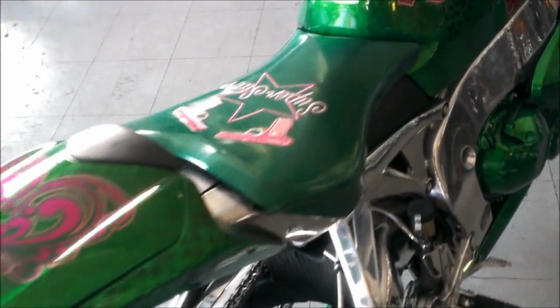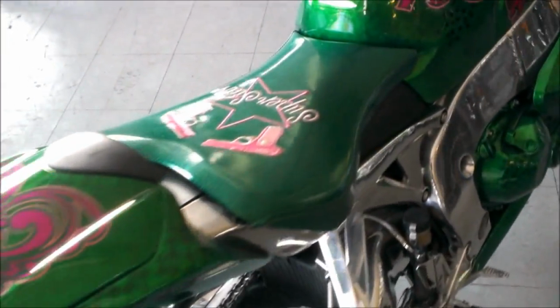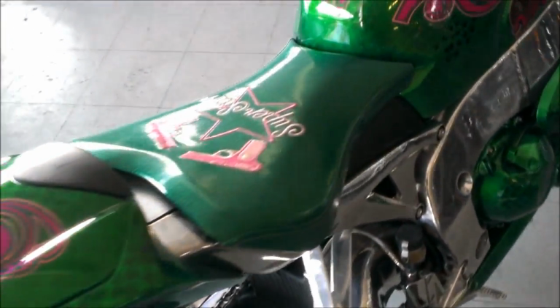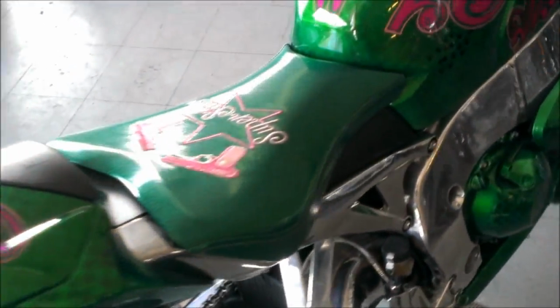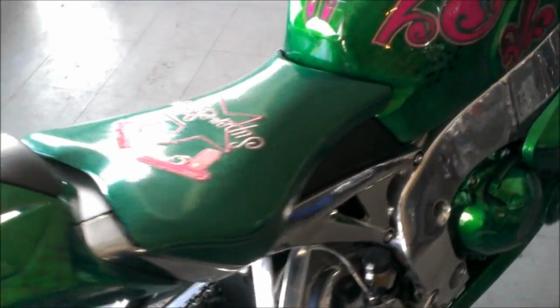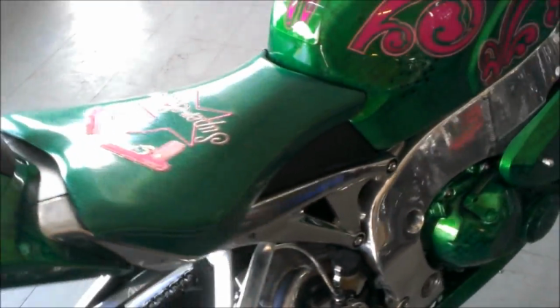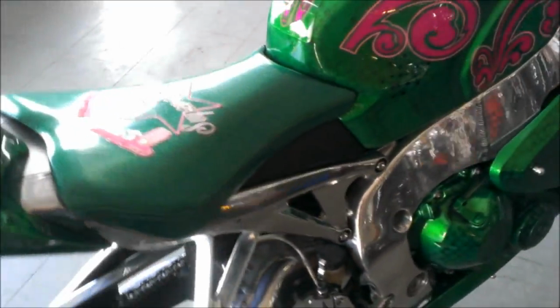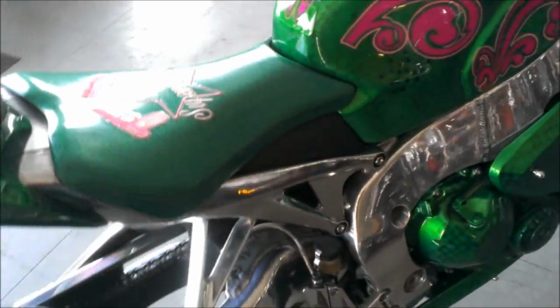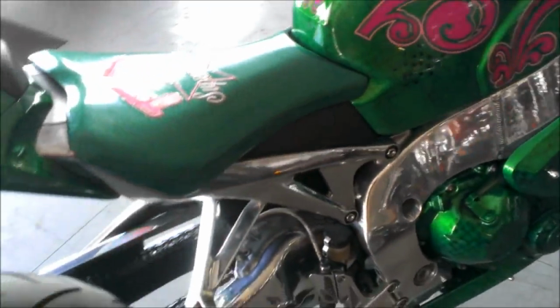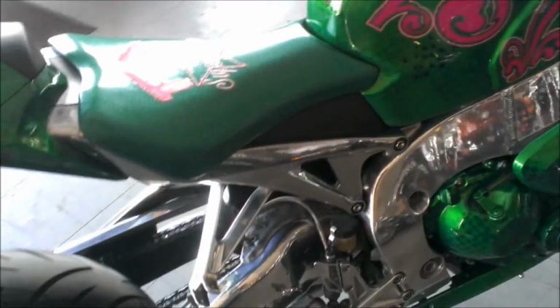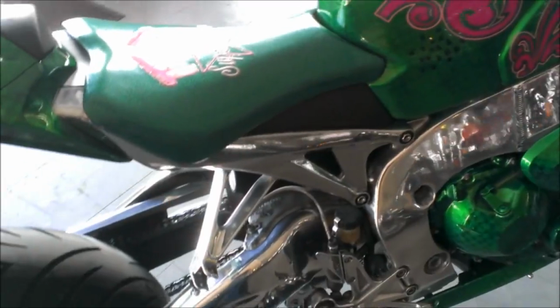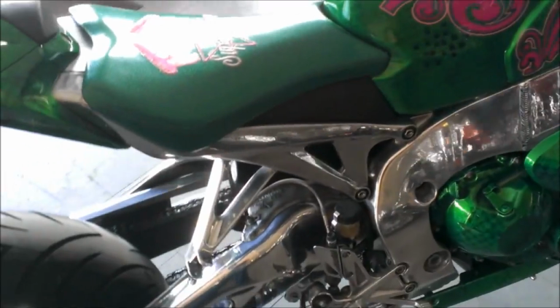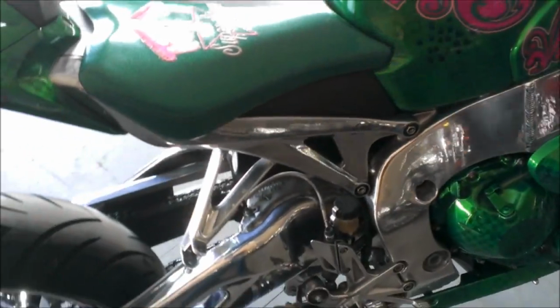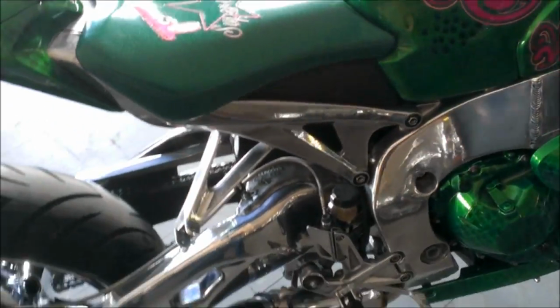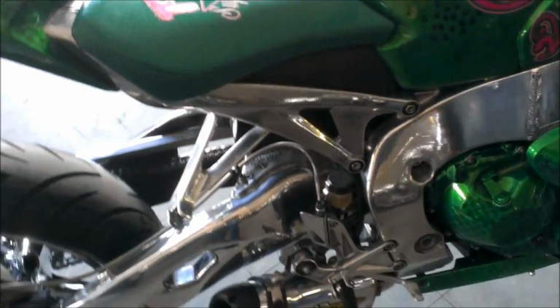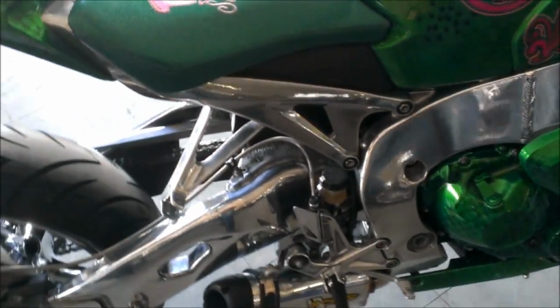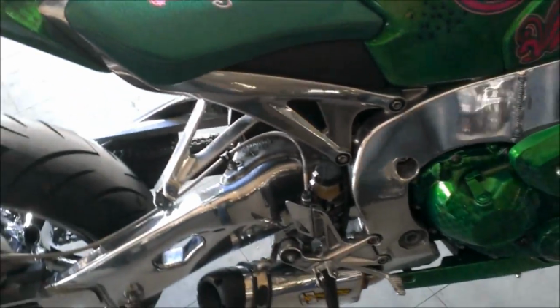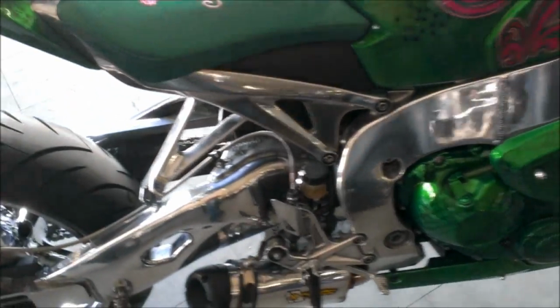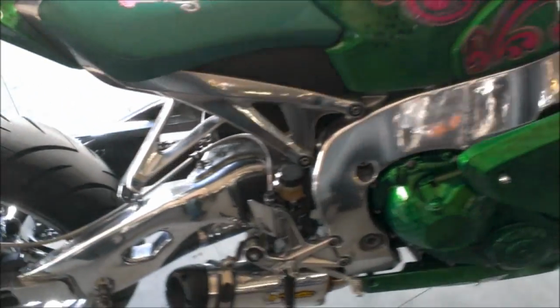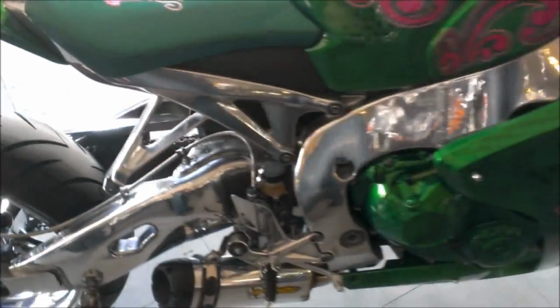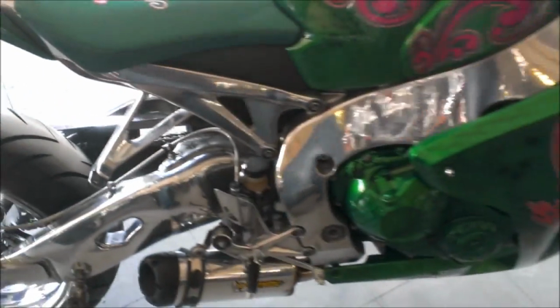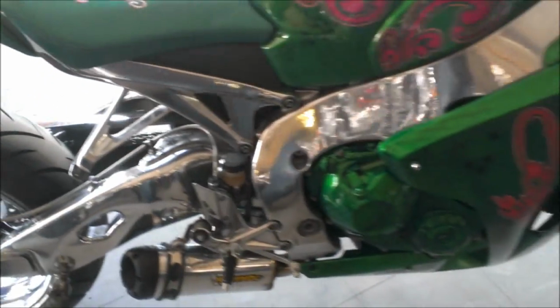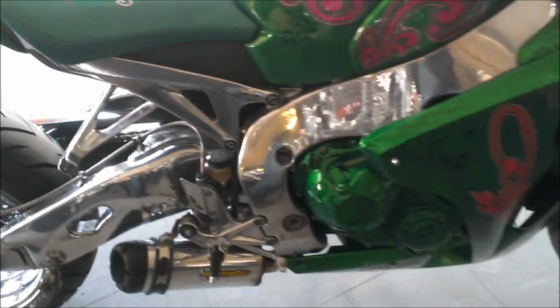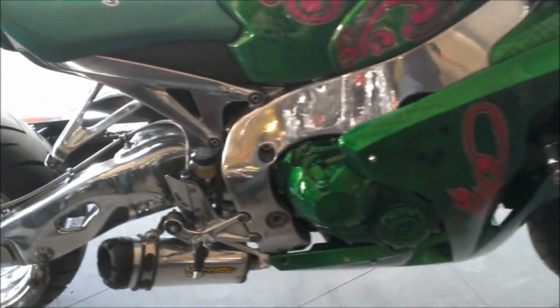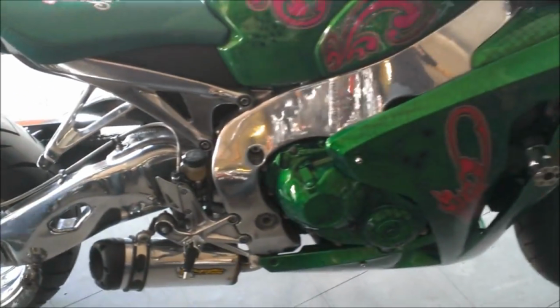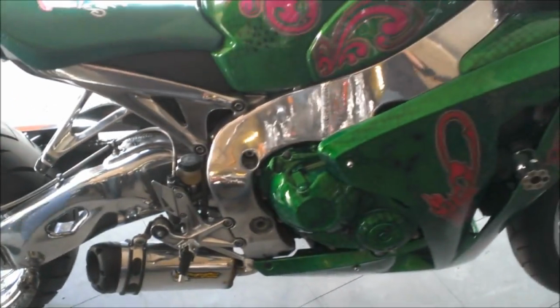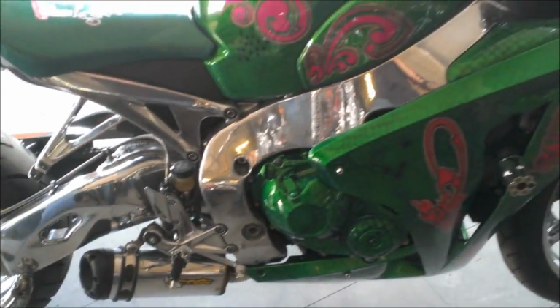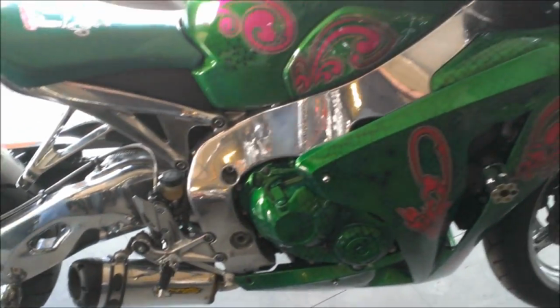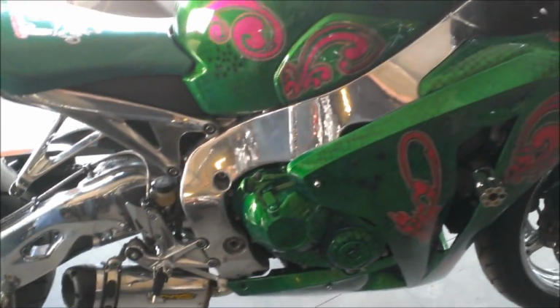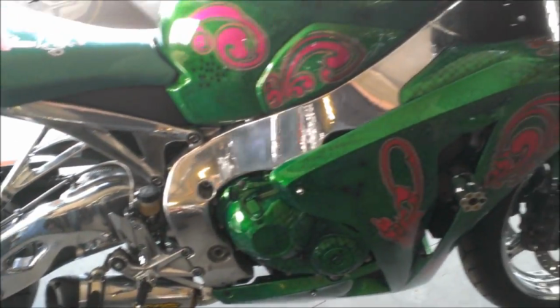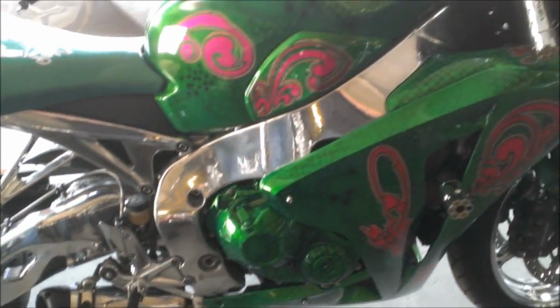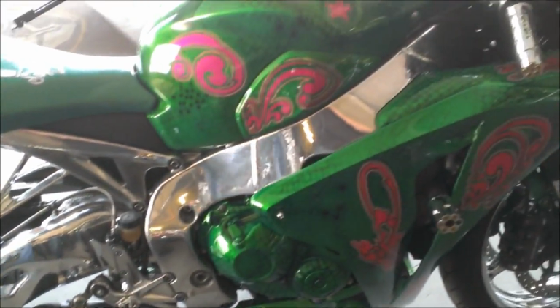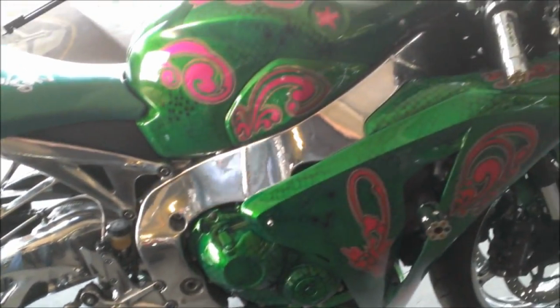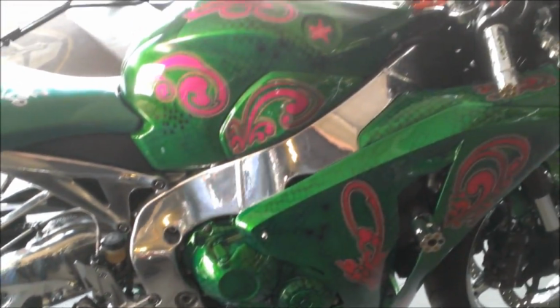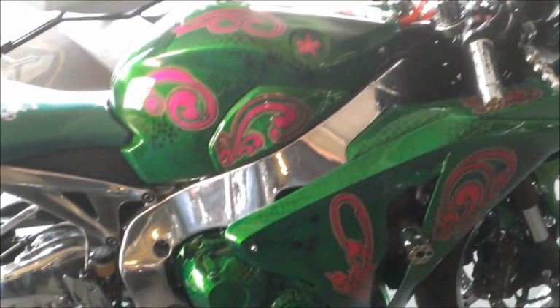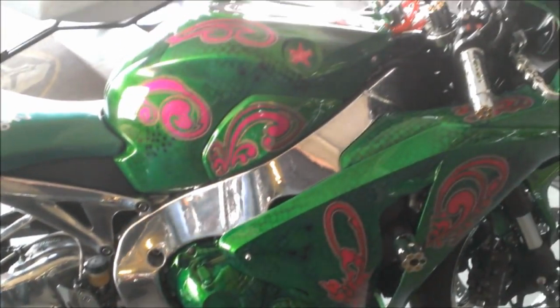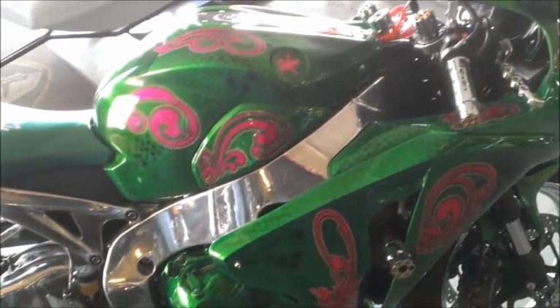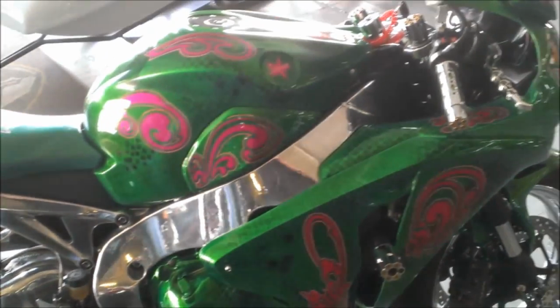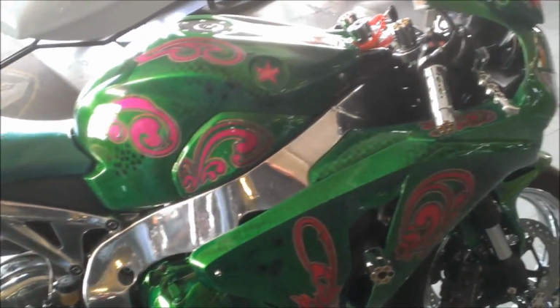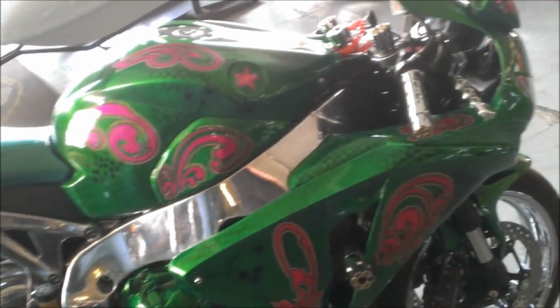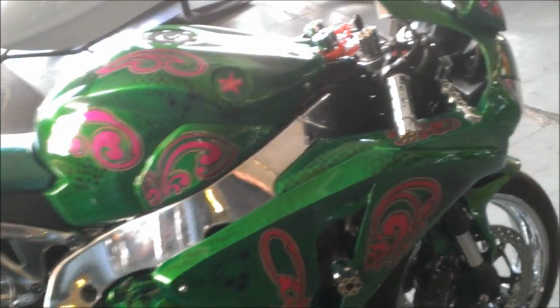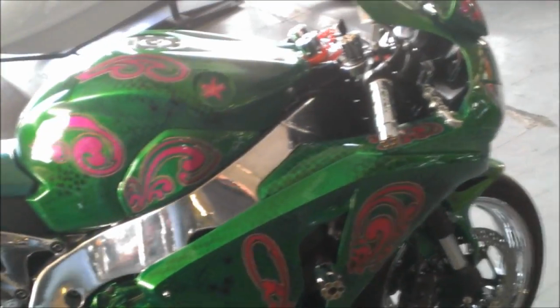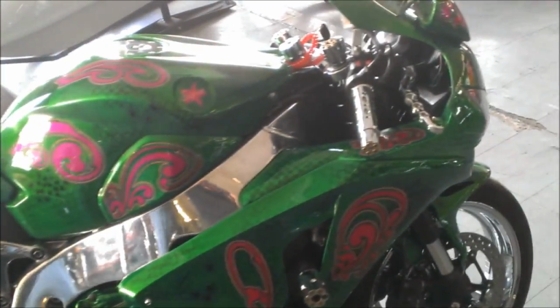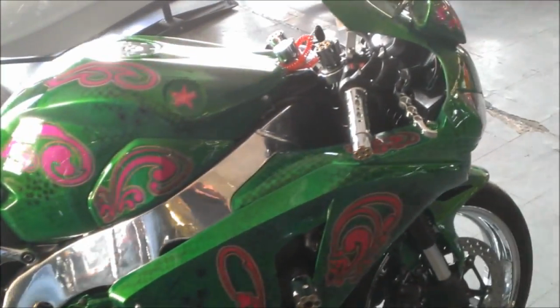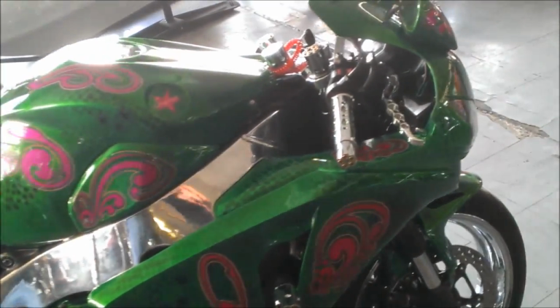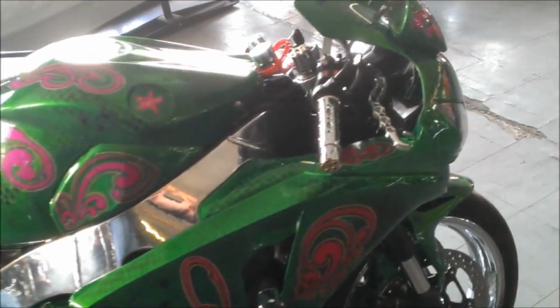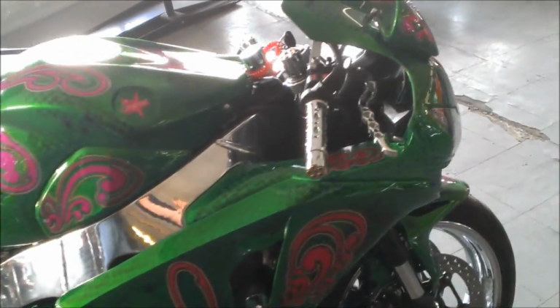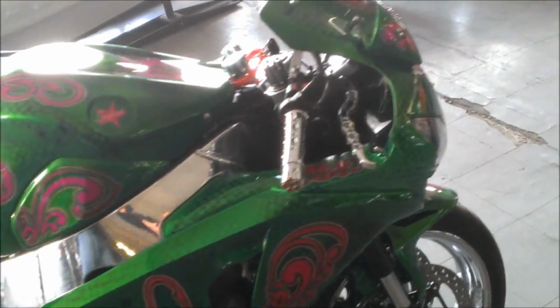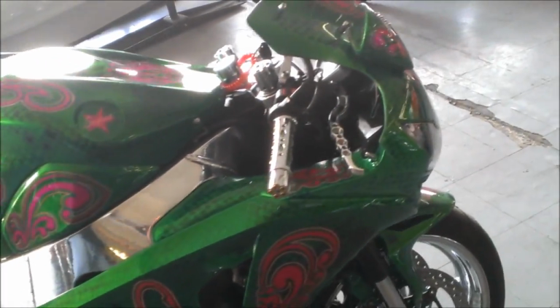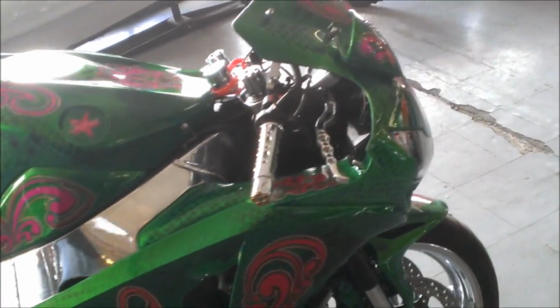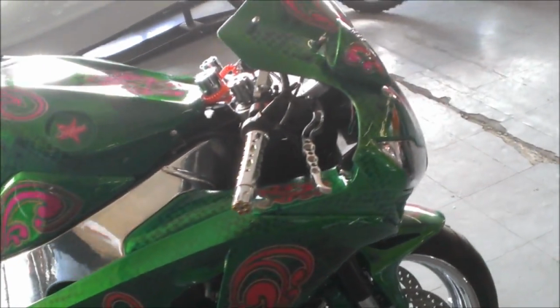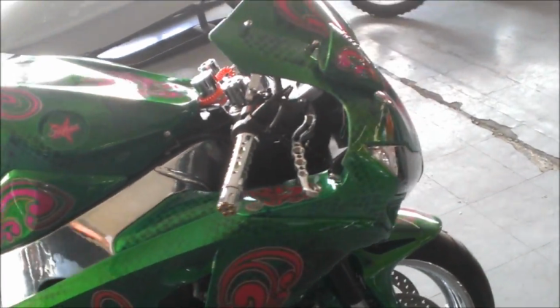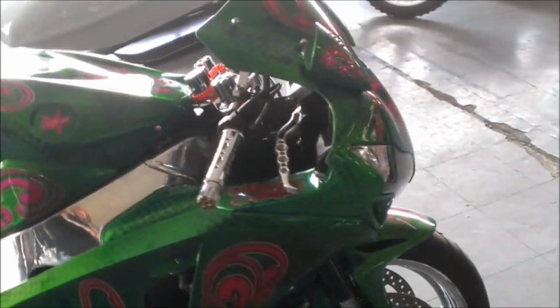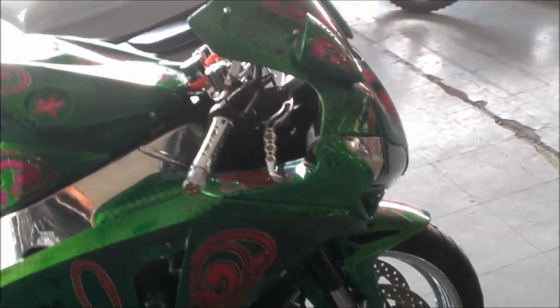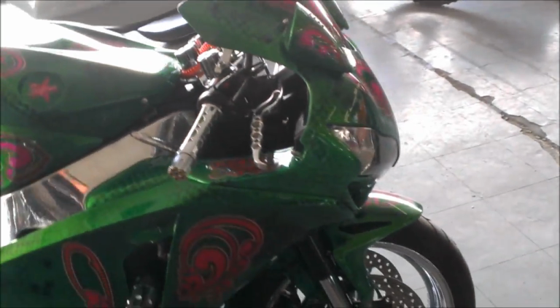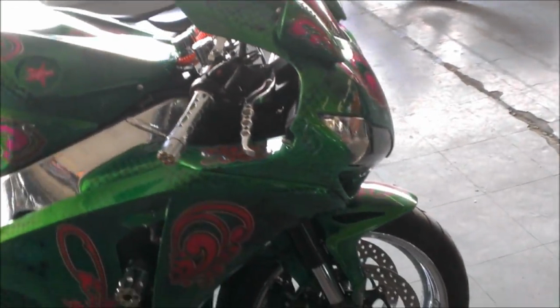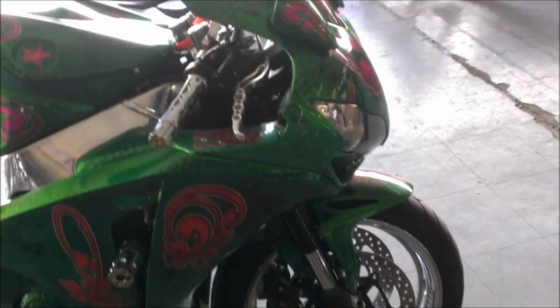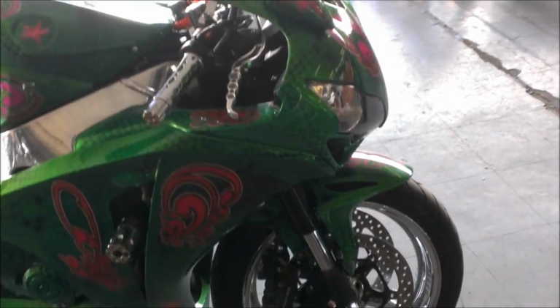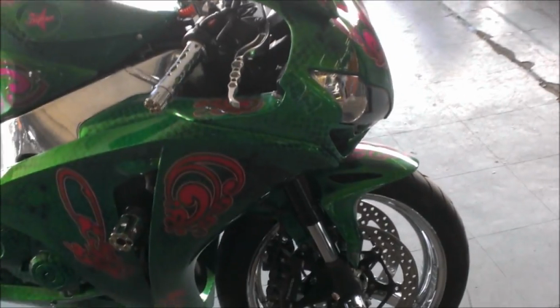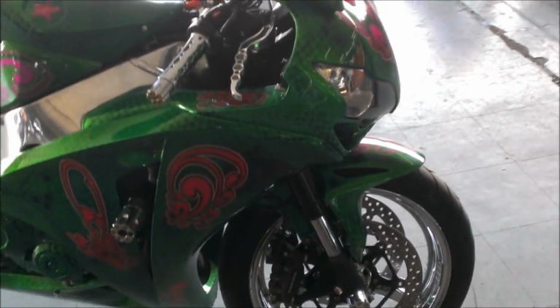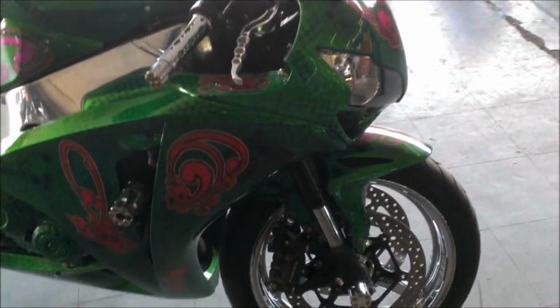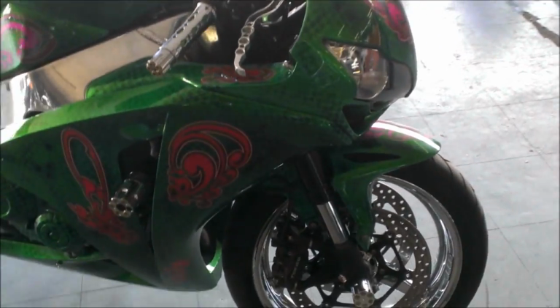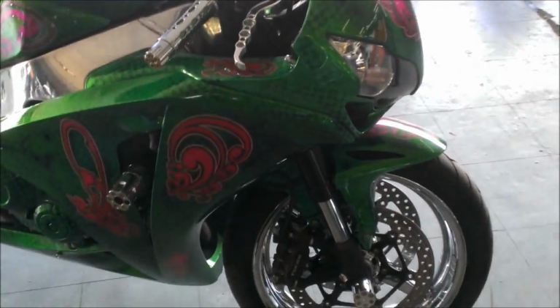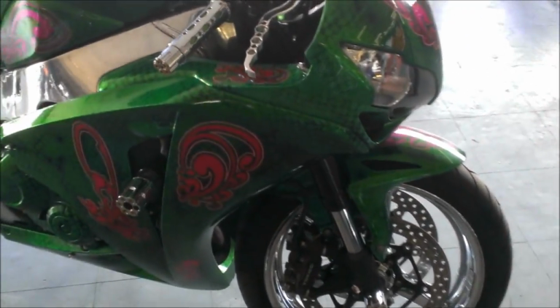Custom Candy Apple metallic green paint, chrome wheels, polished frame, polished swing arm, two brothers exhaust and more.